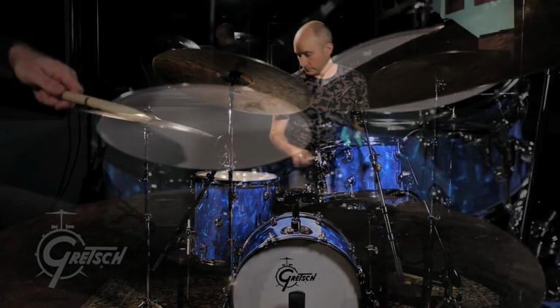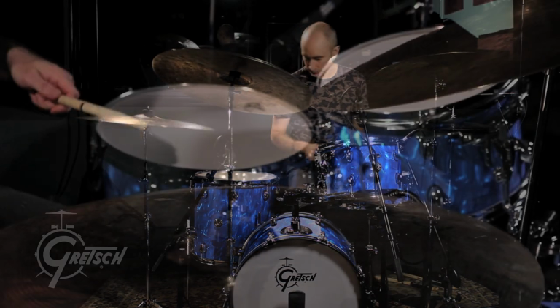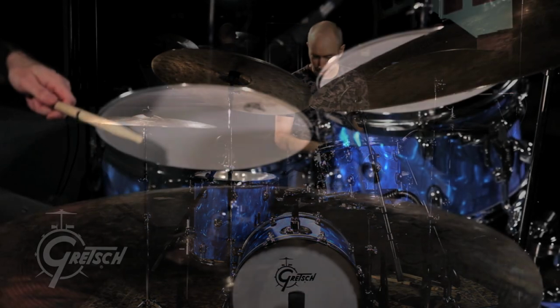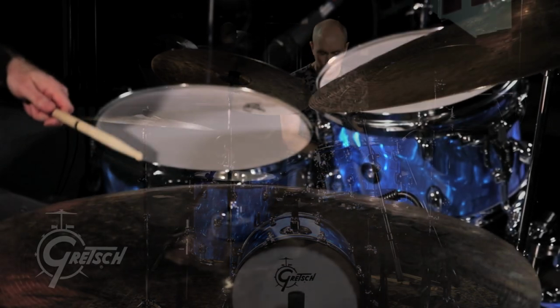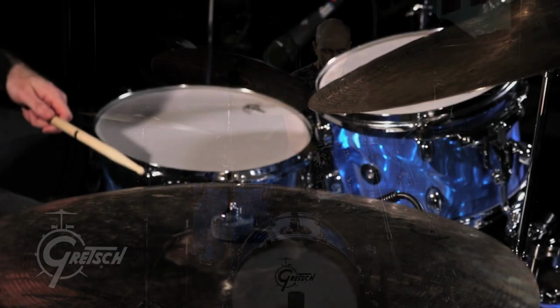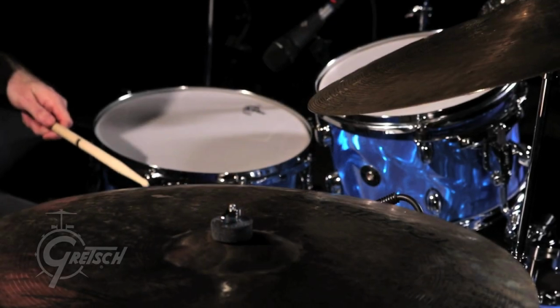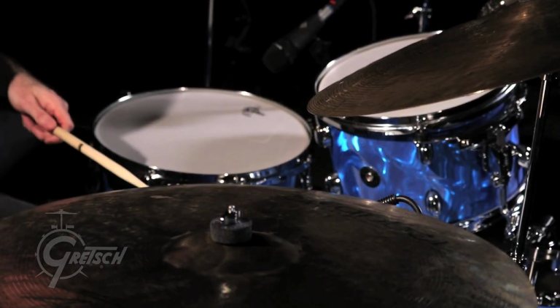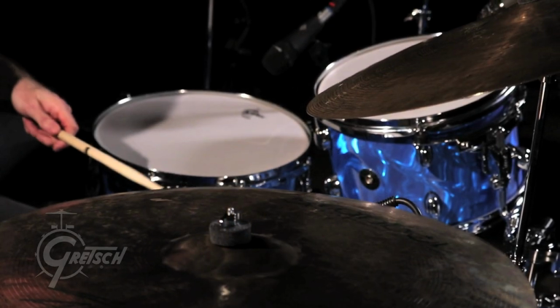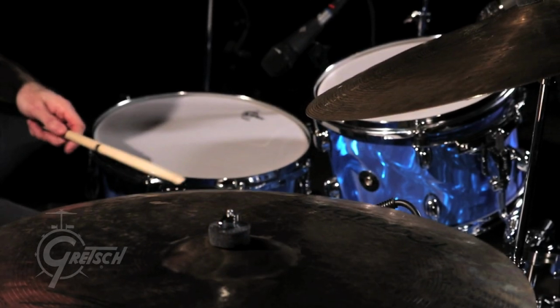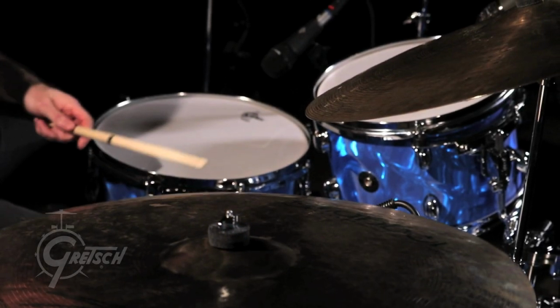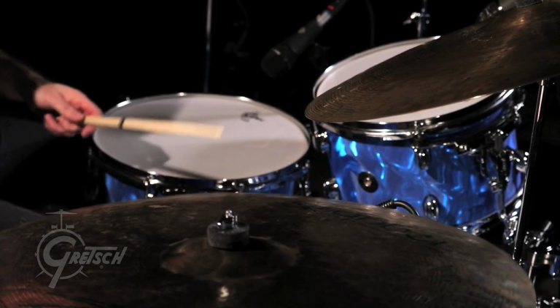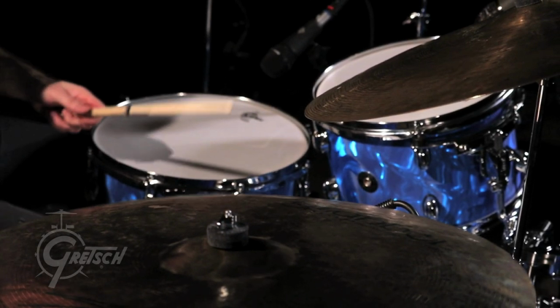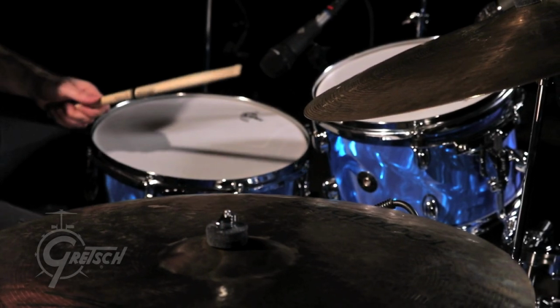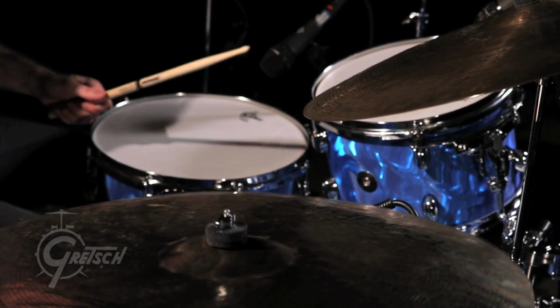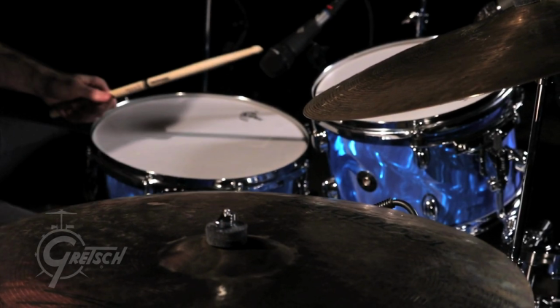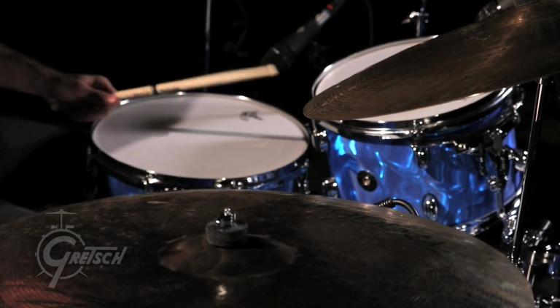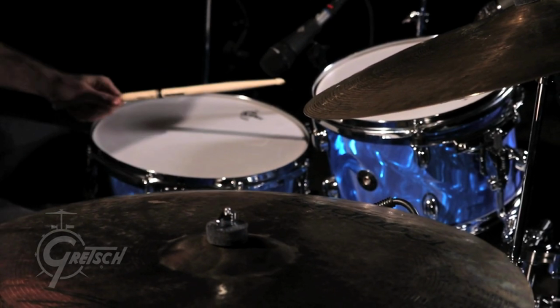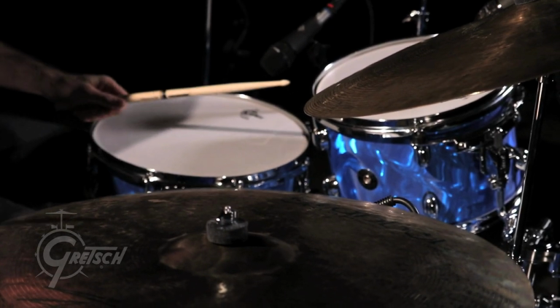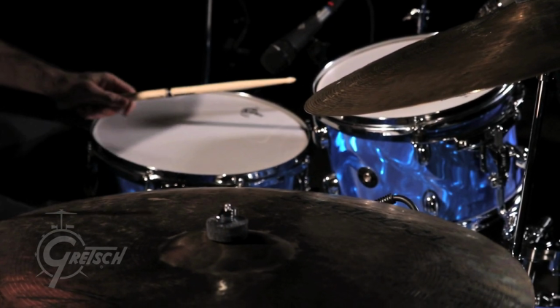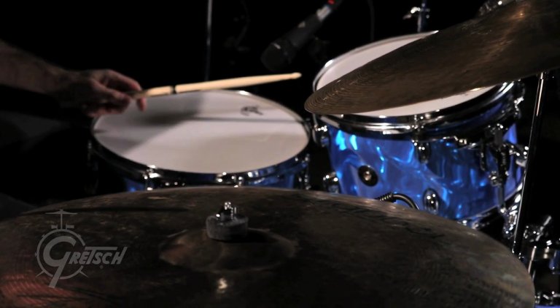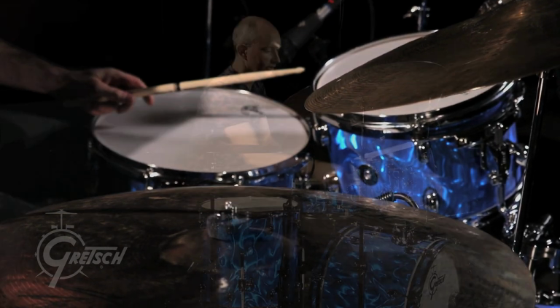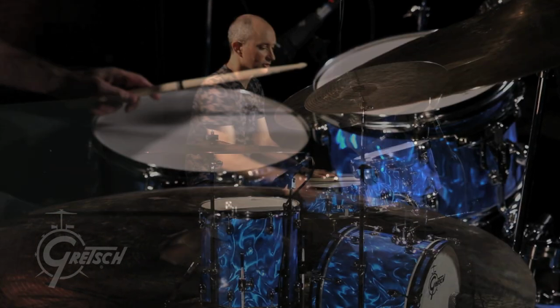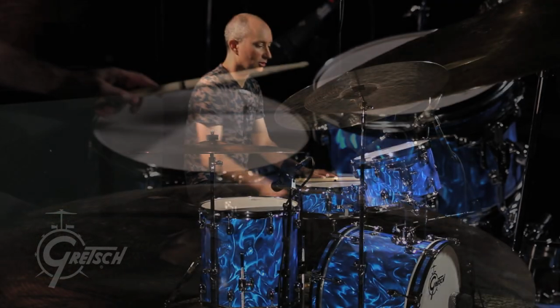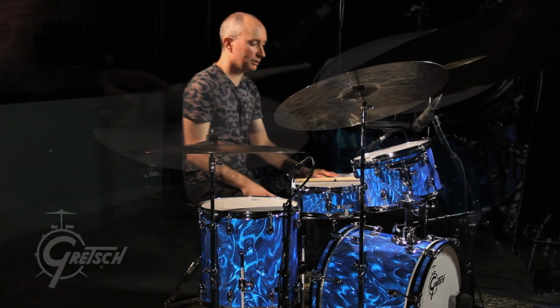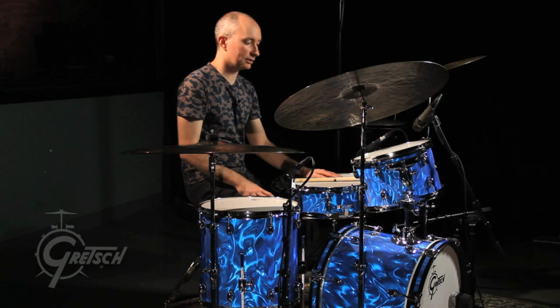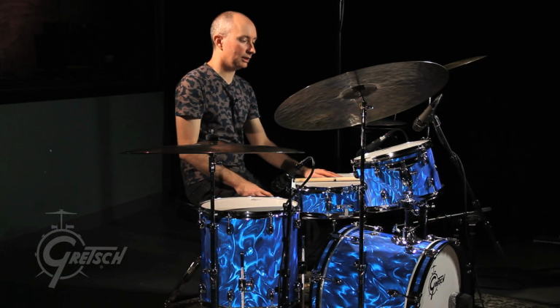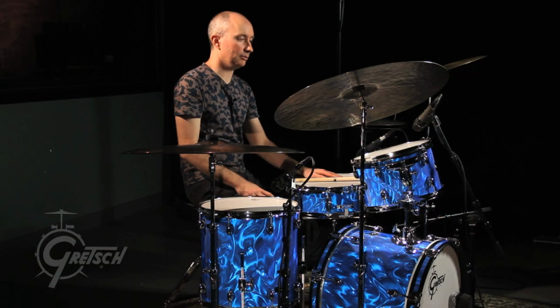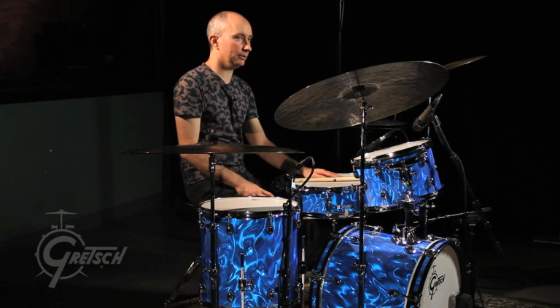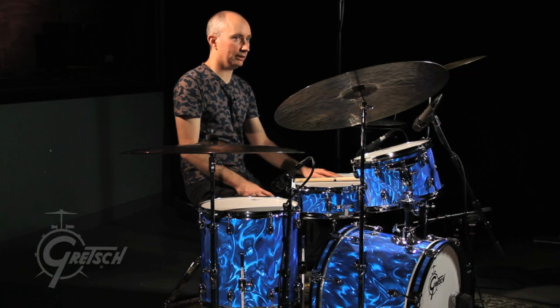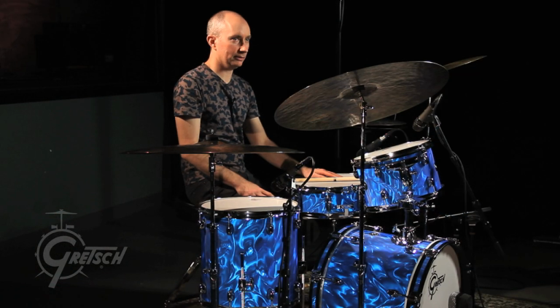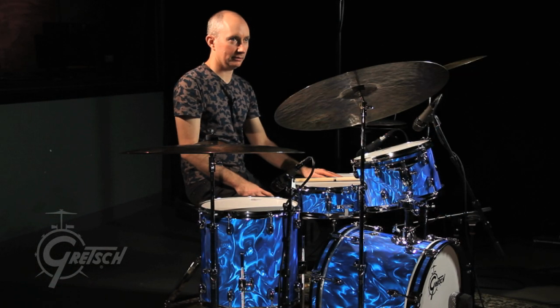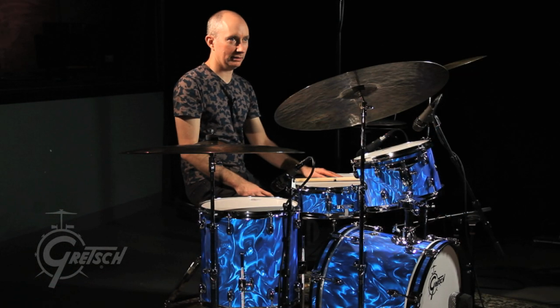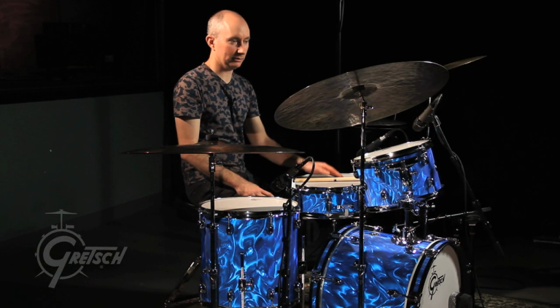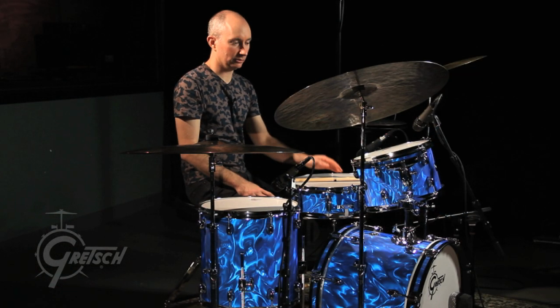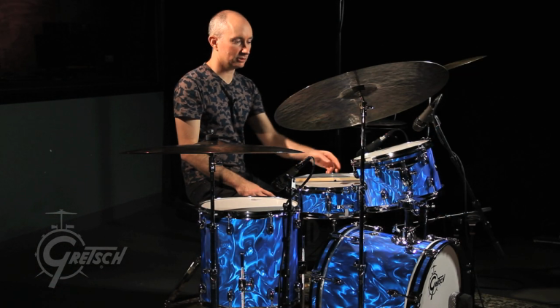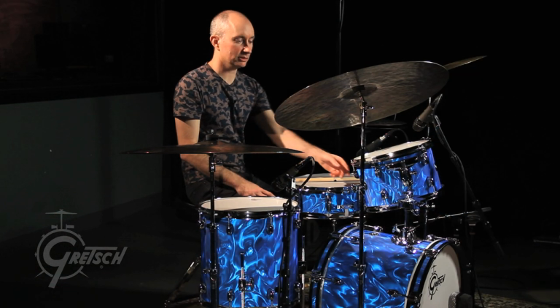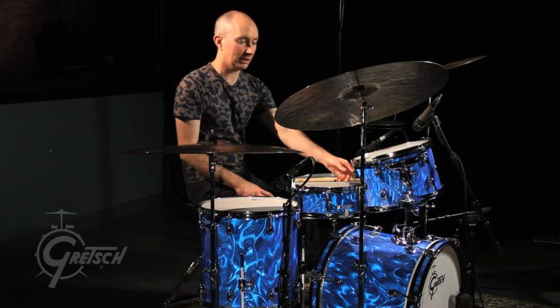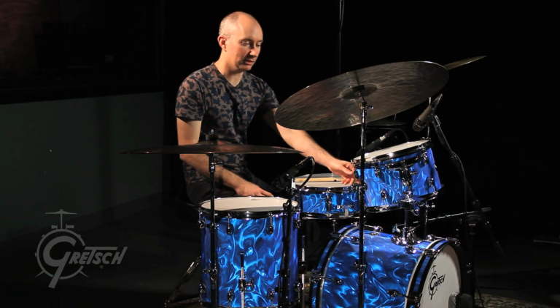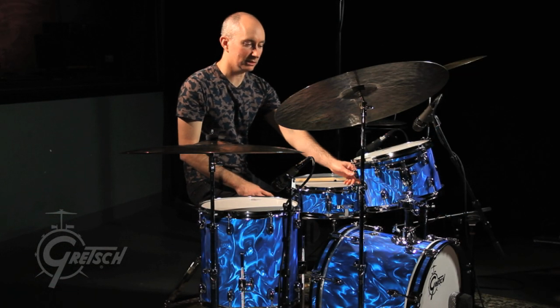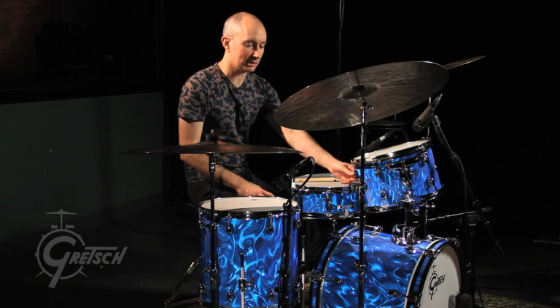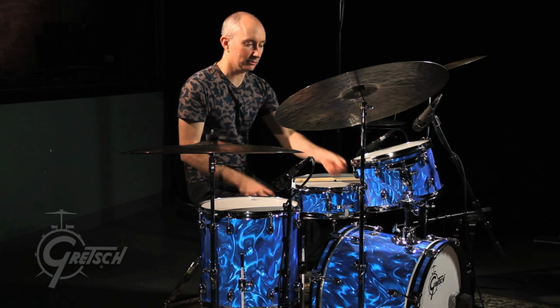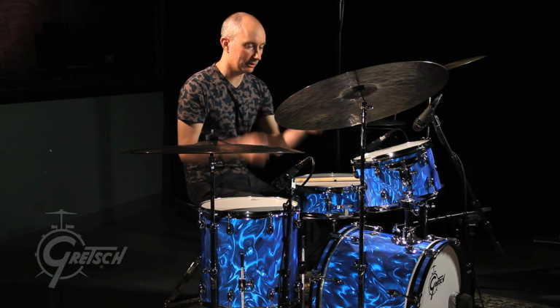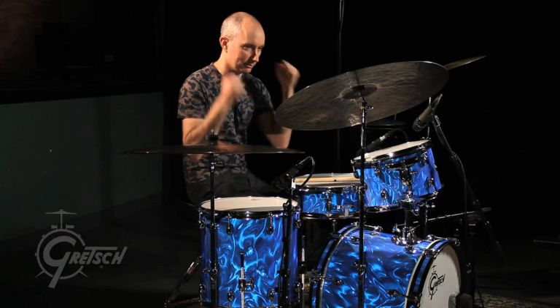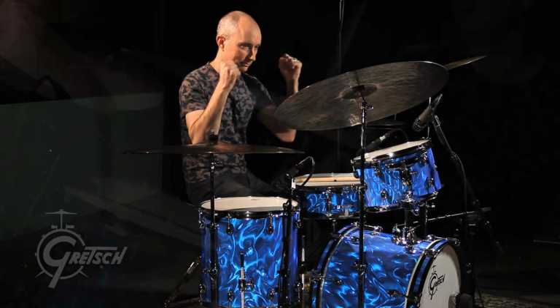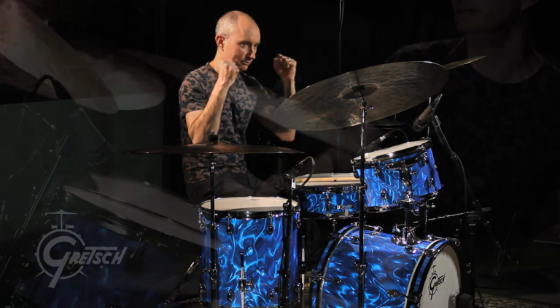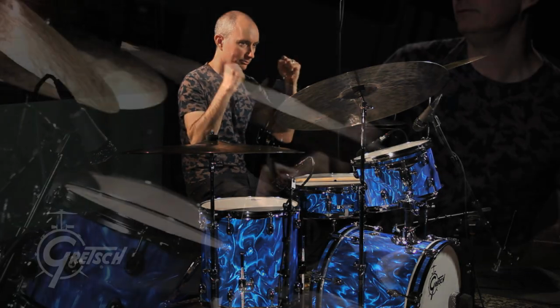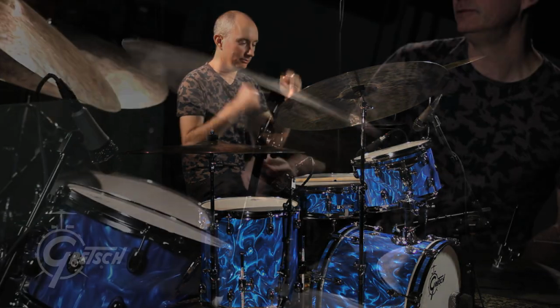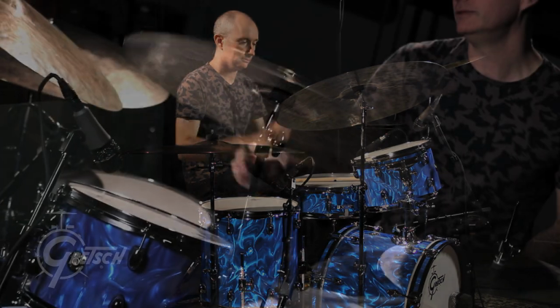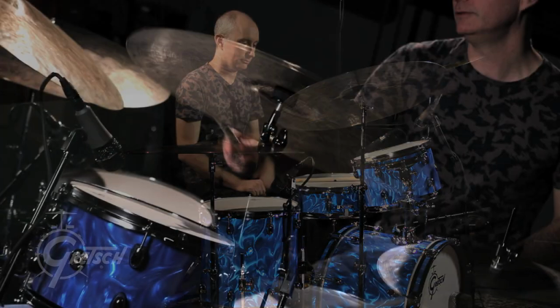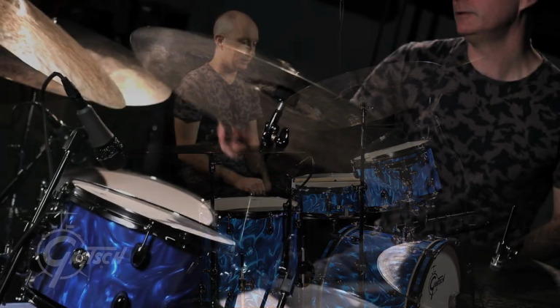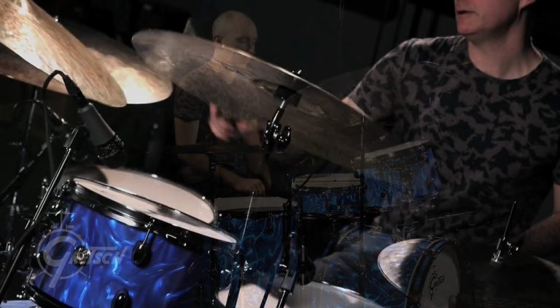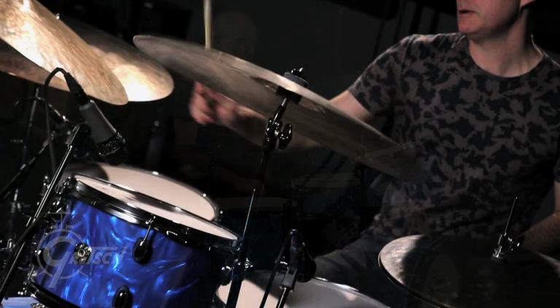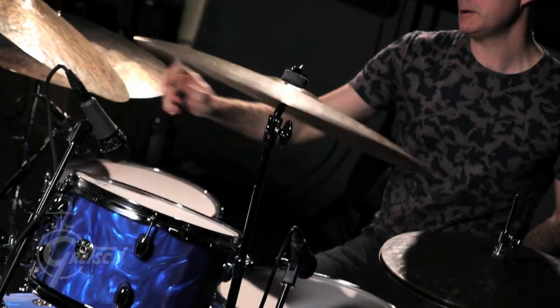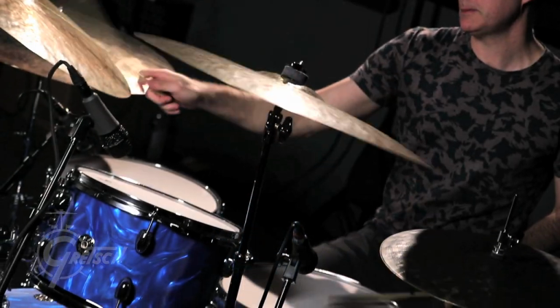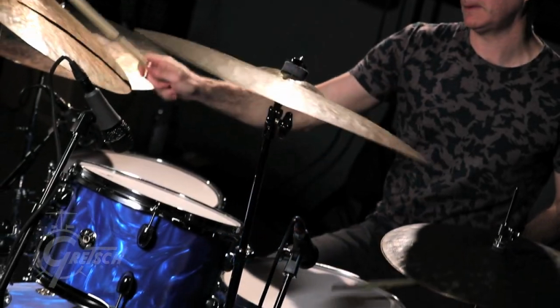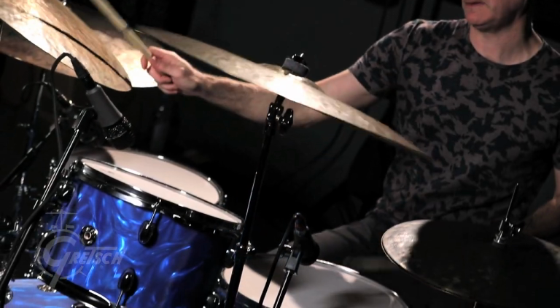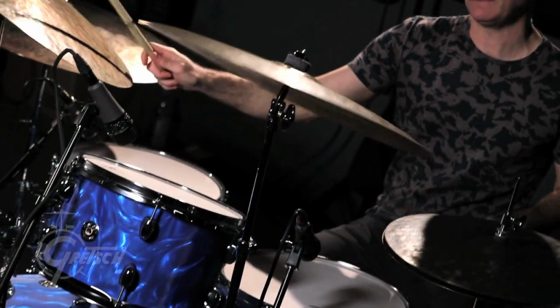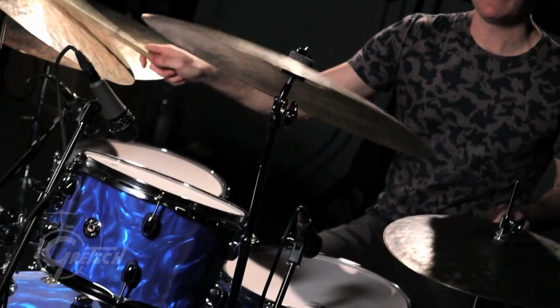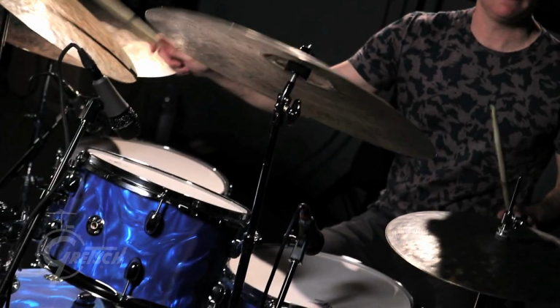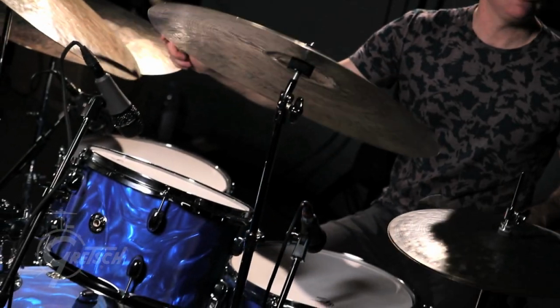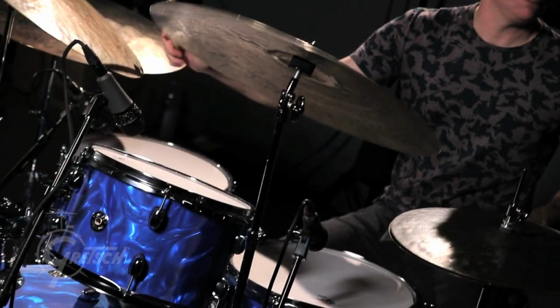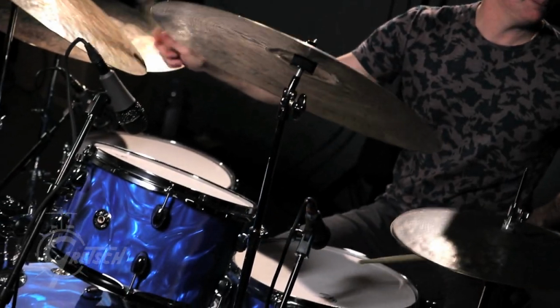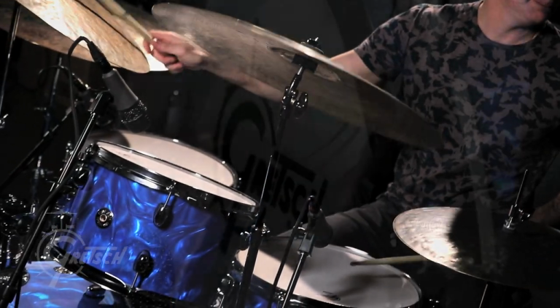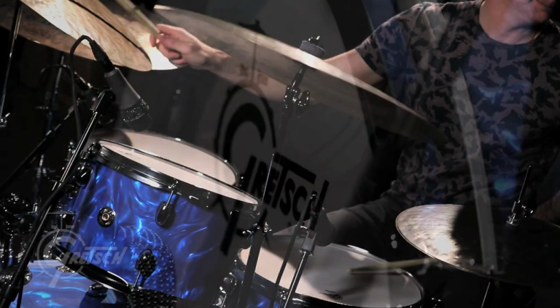I just get happy anytime I see this lug design. If I show up at a club and it looks like this, I'm happy. I know it's going to be a good night.